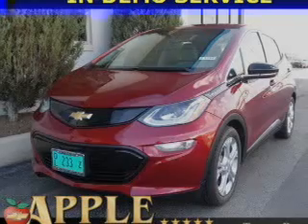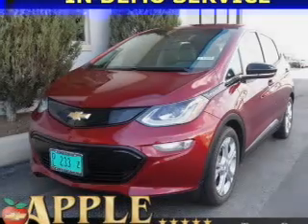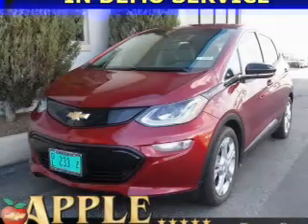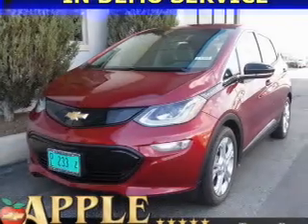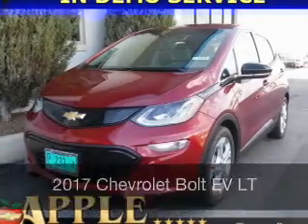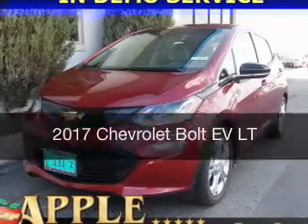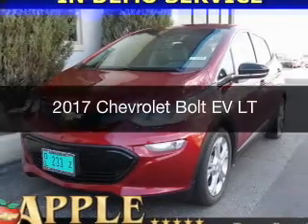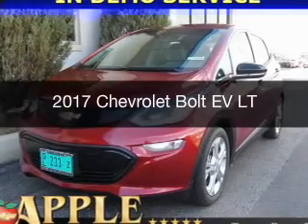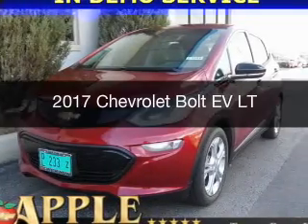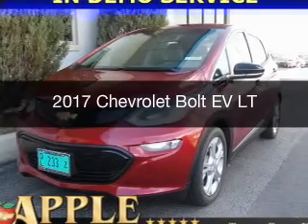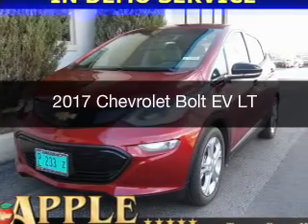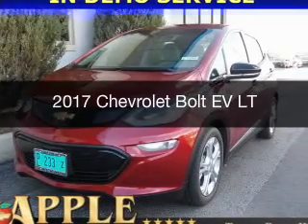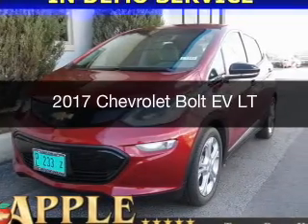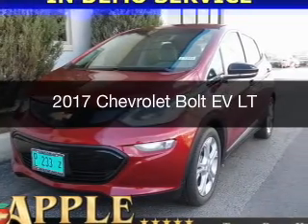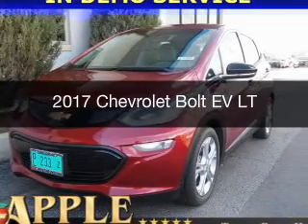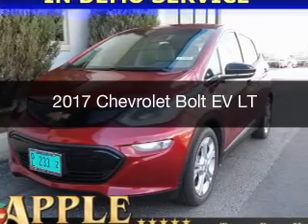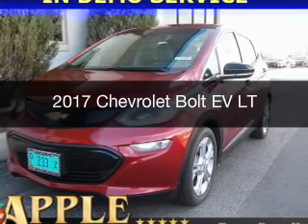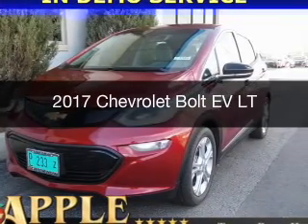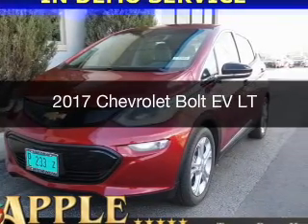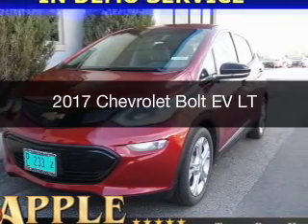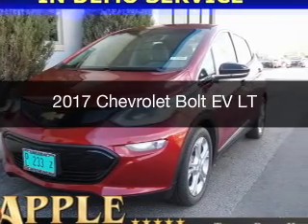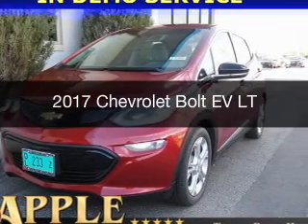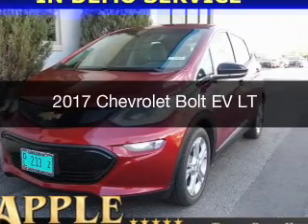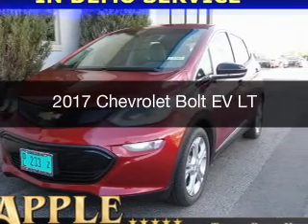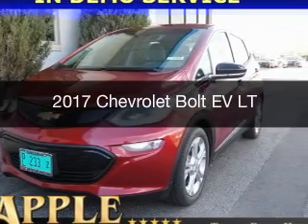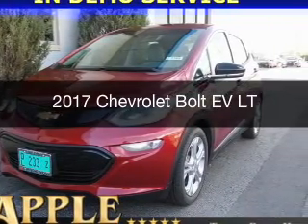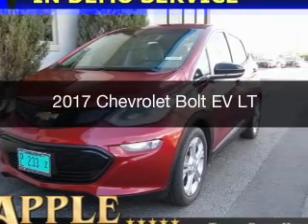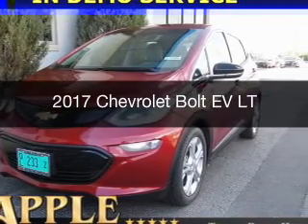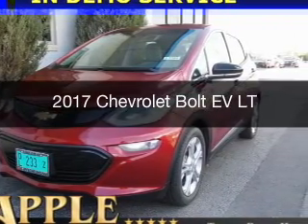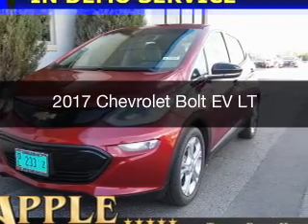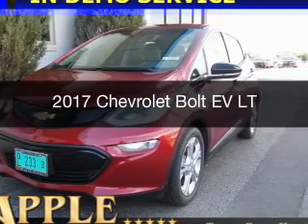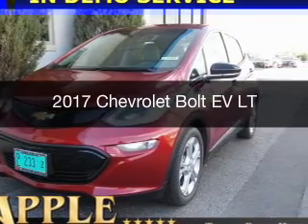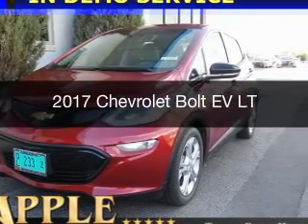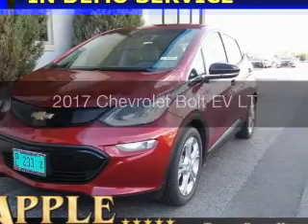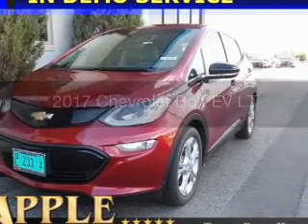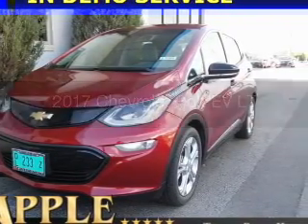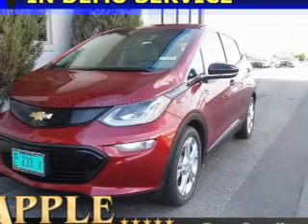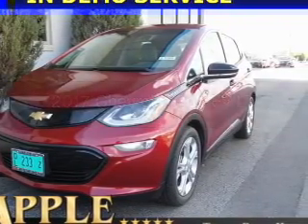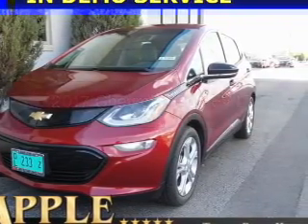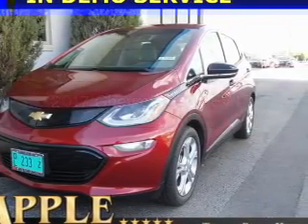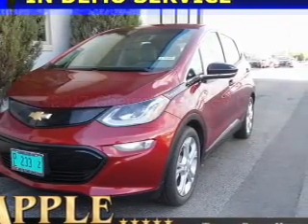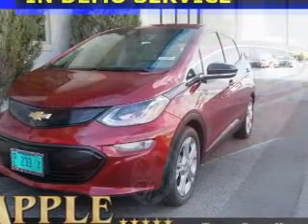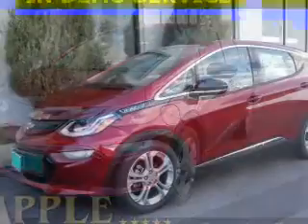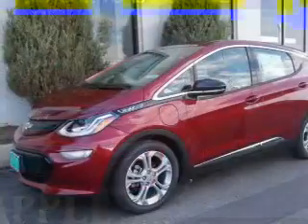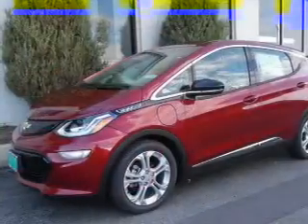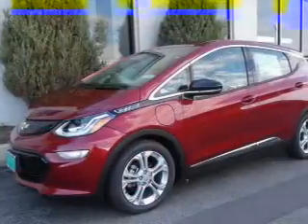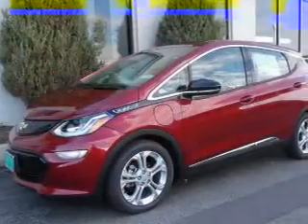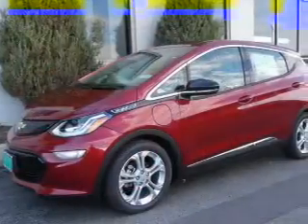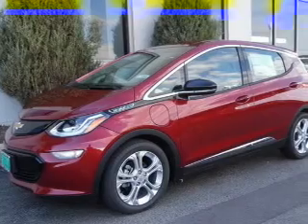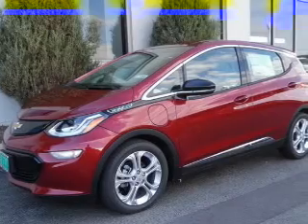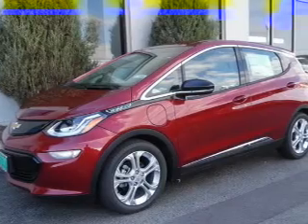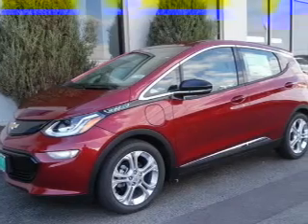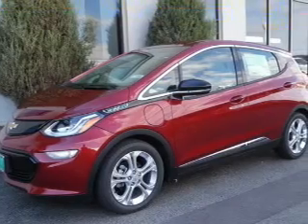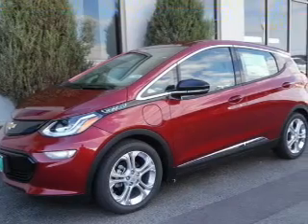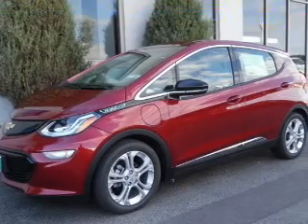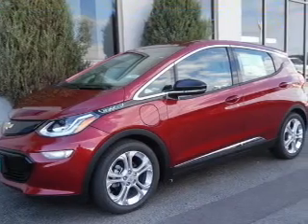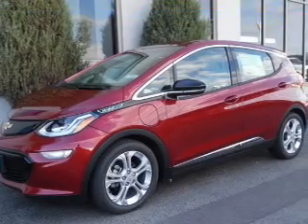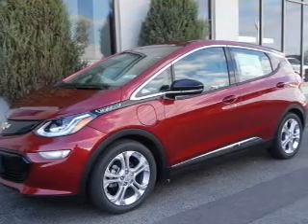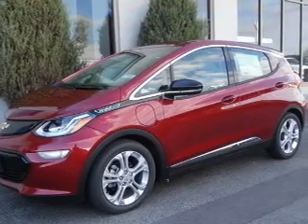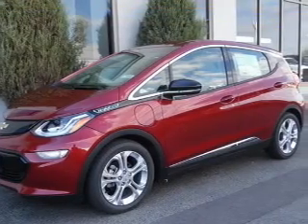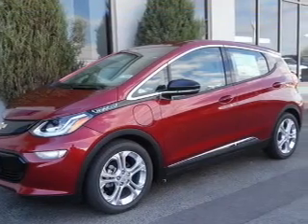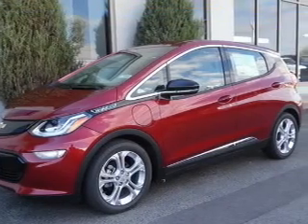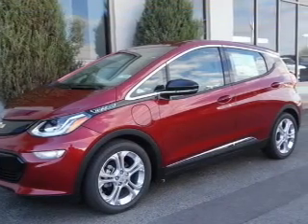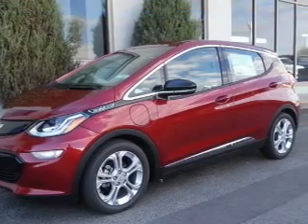This could be the vehicle you're looking for. It's powered by front wheel drive, engine and an automatic transmission.